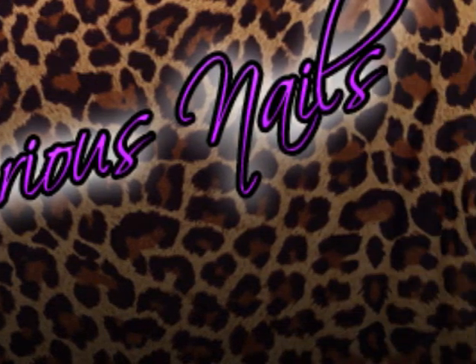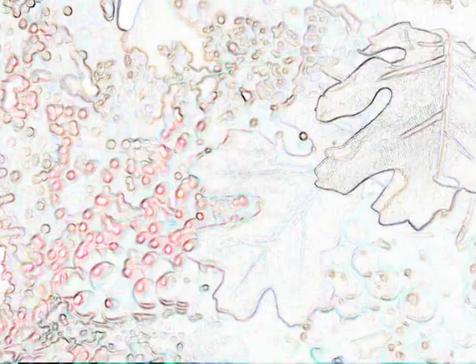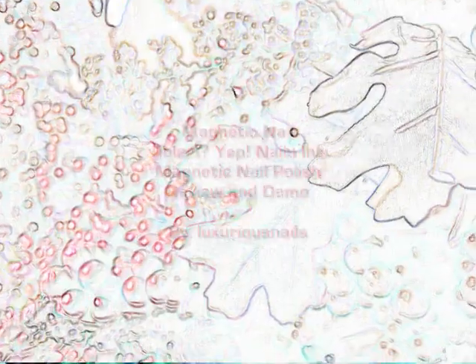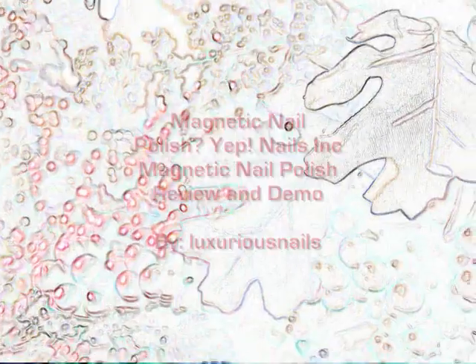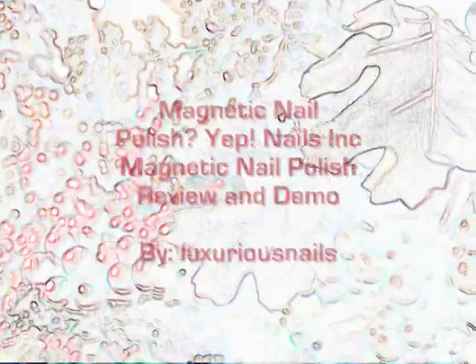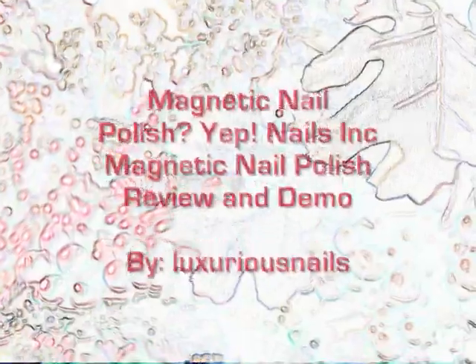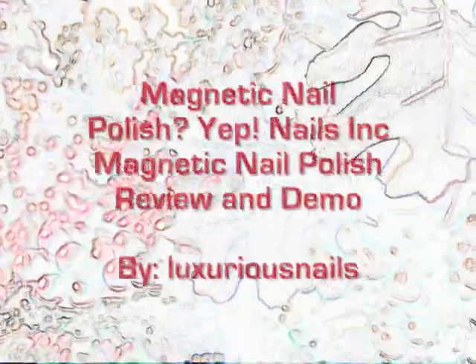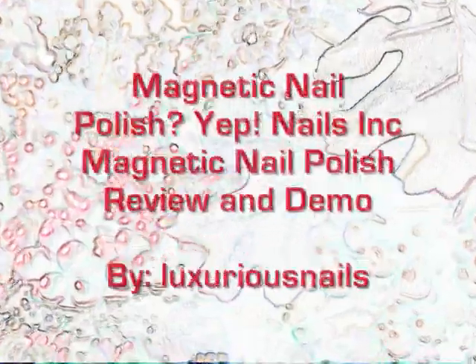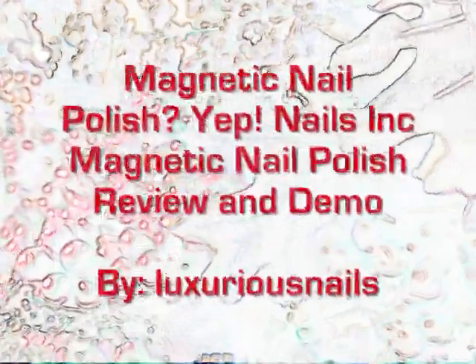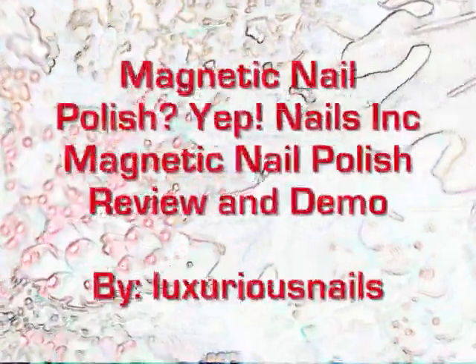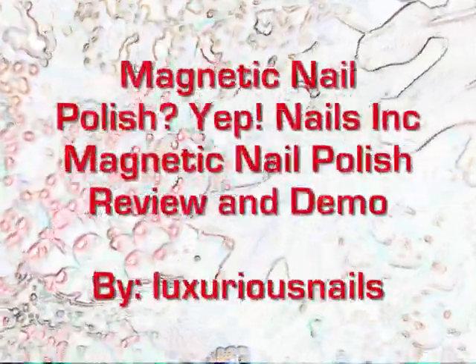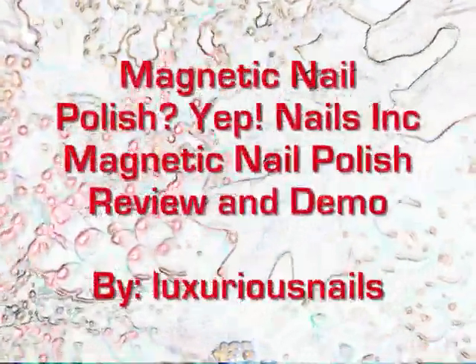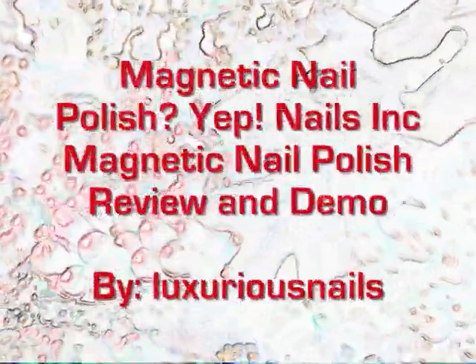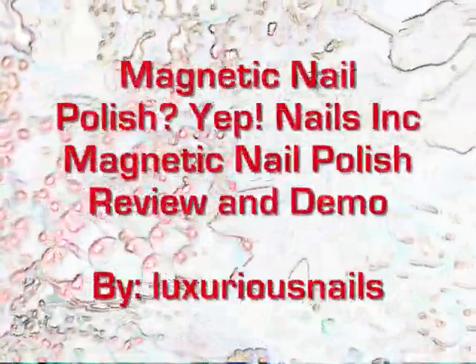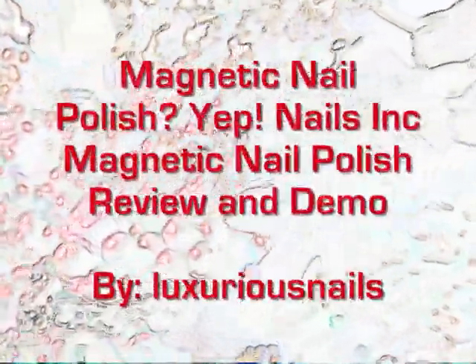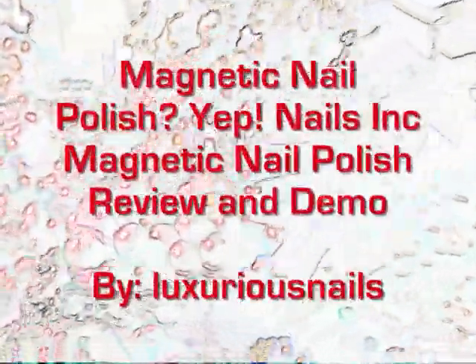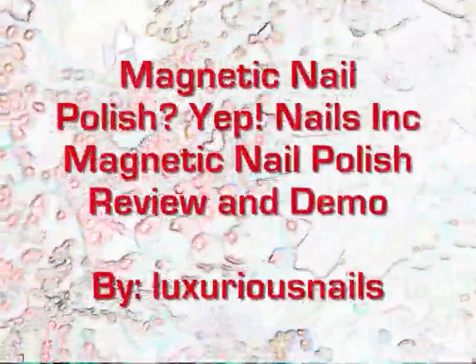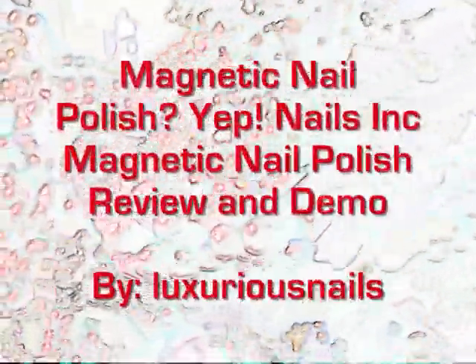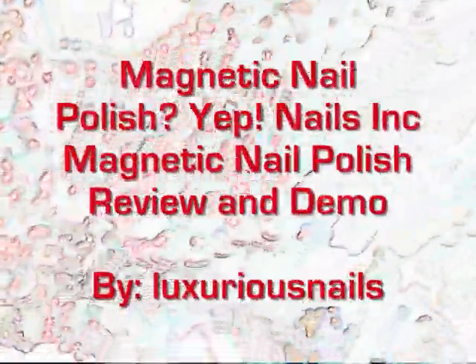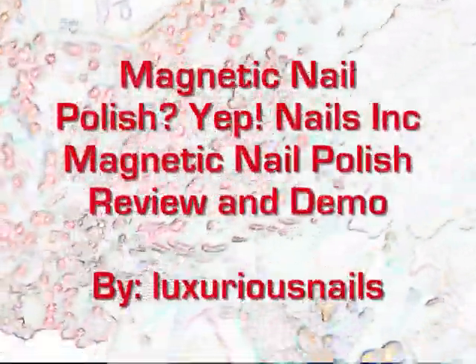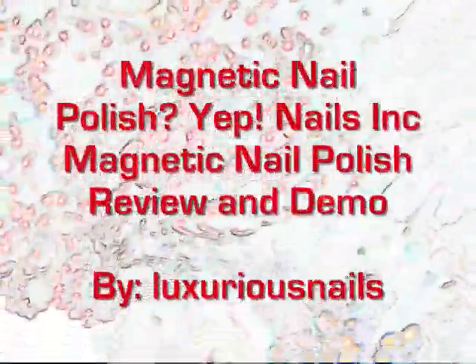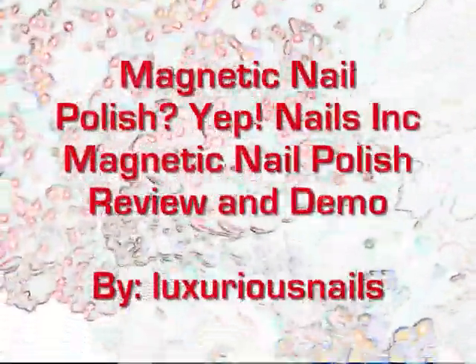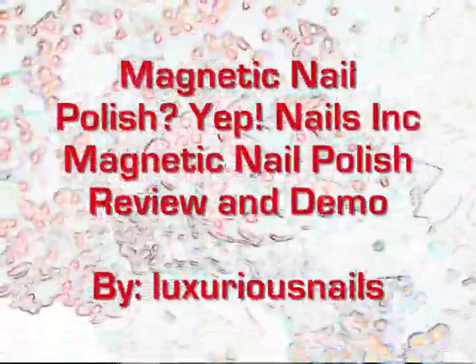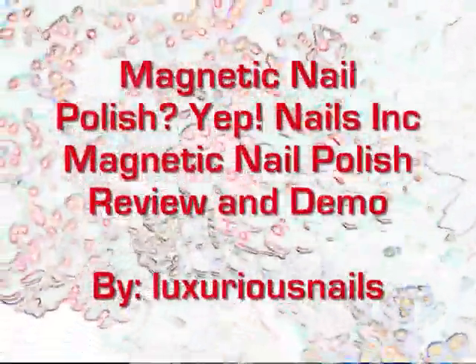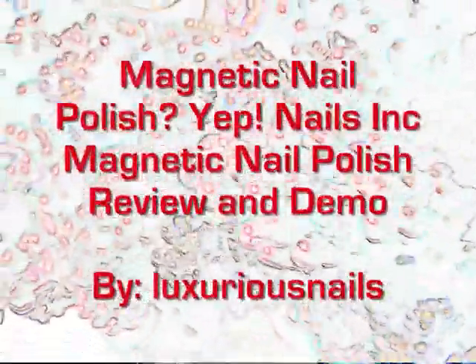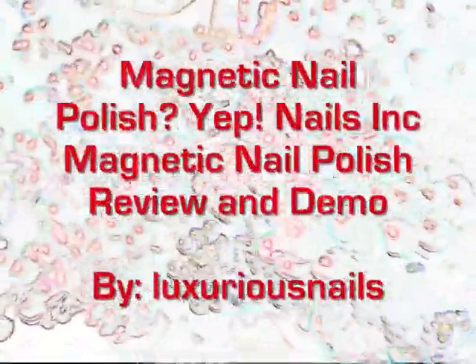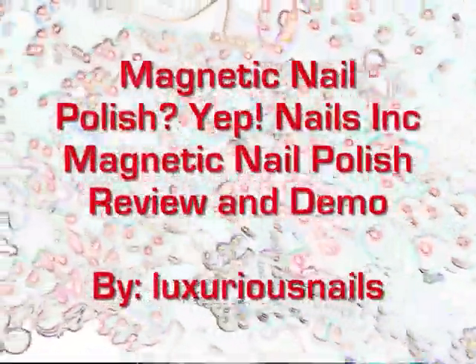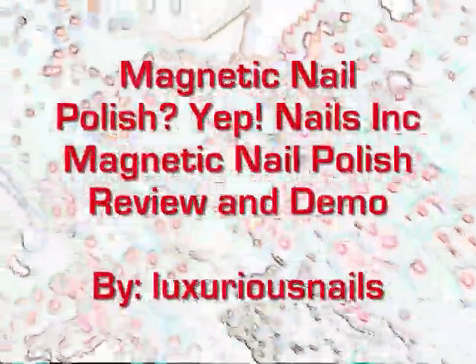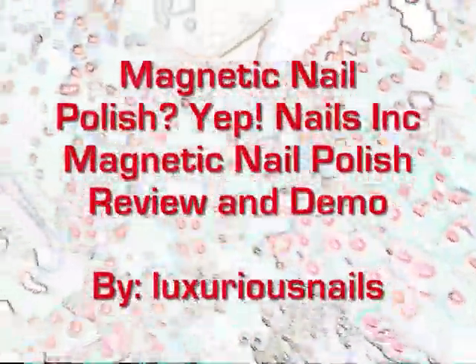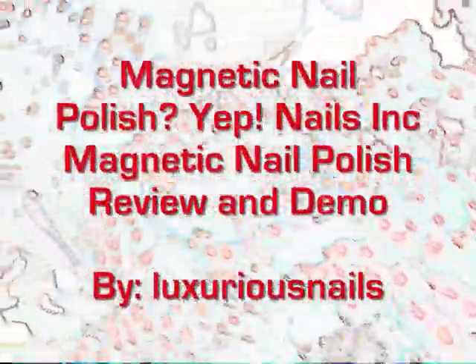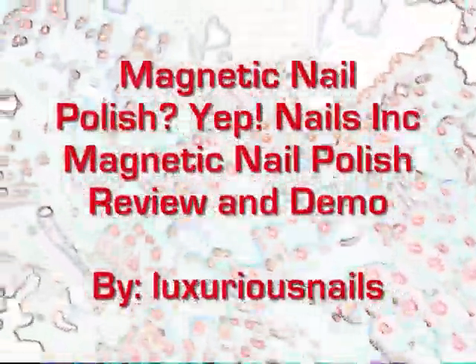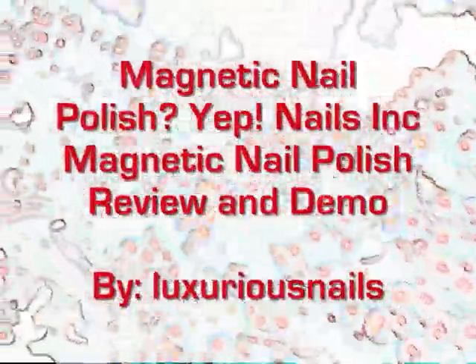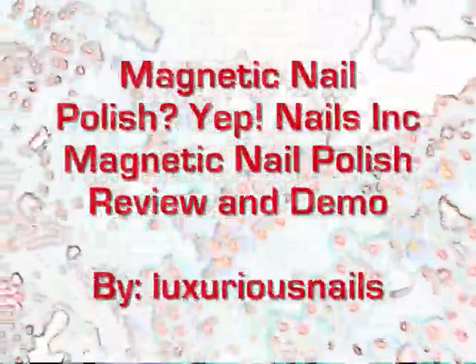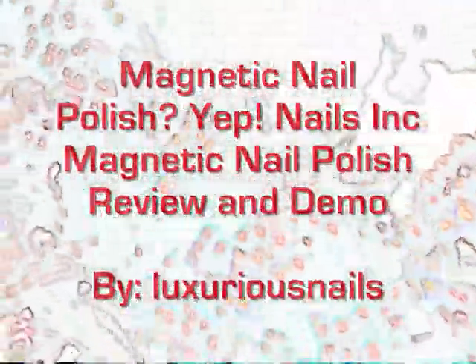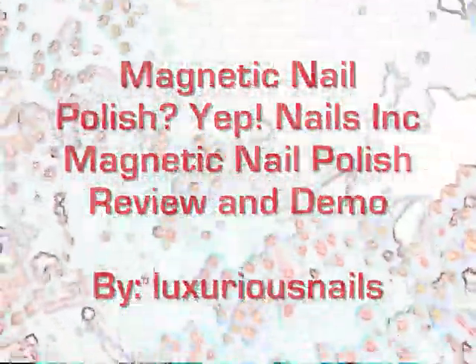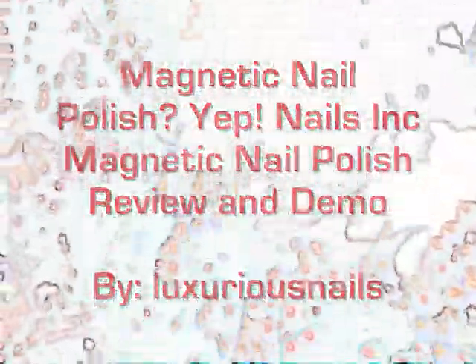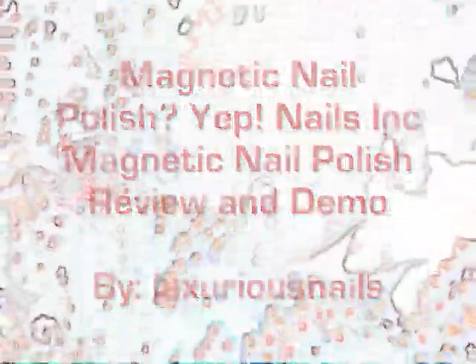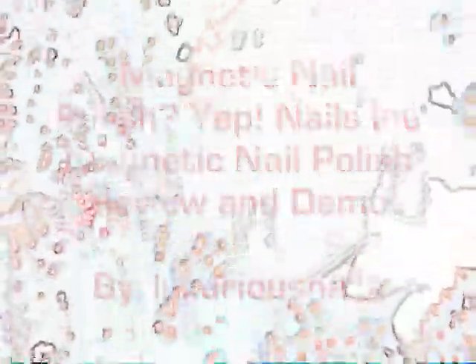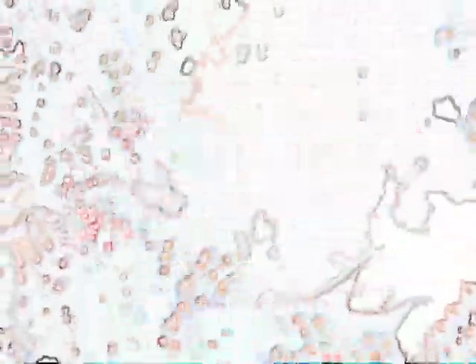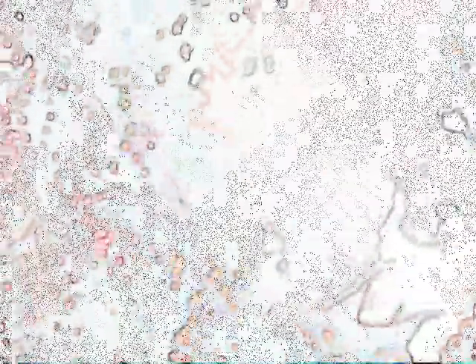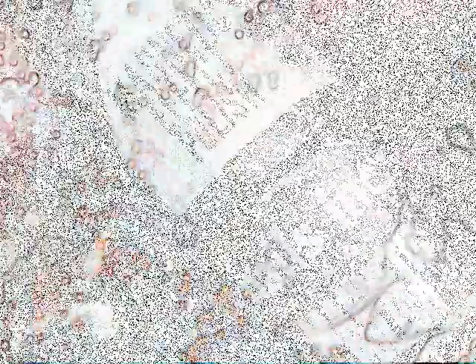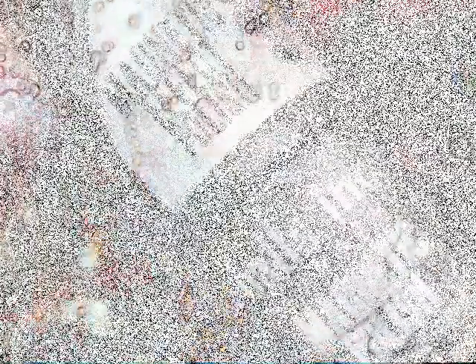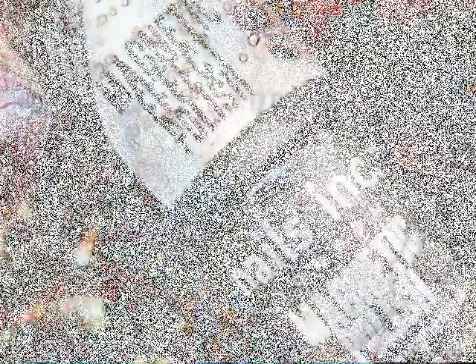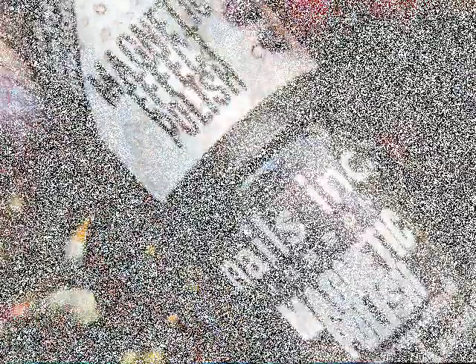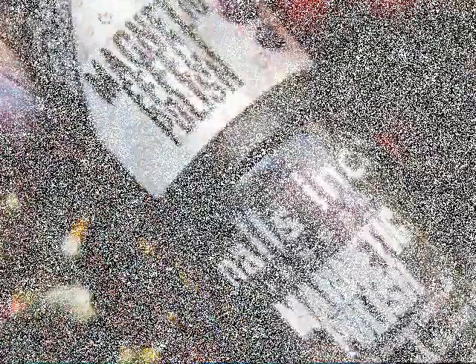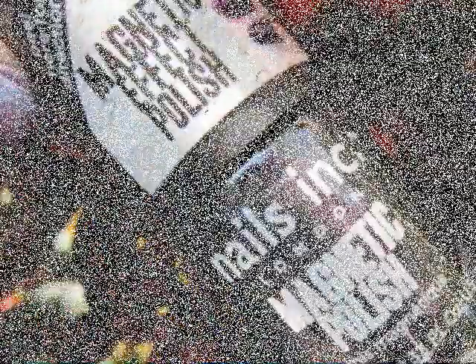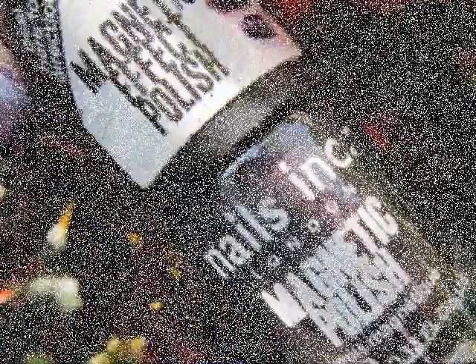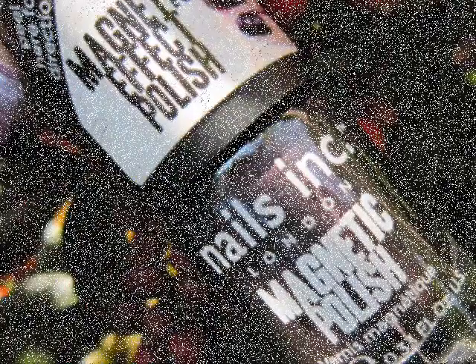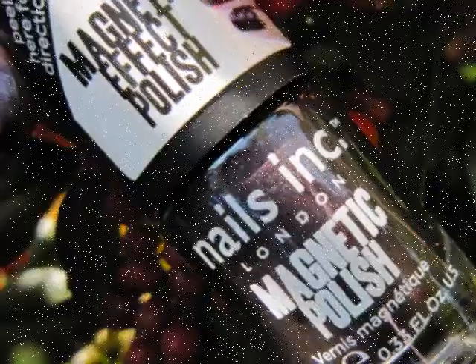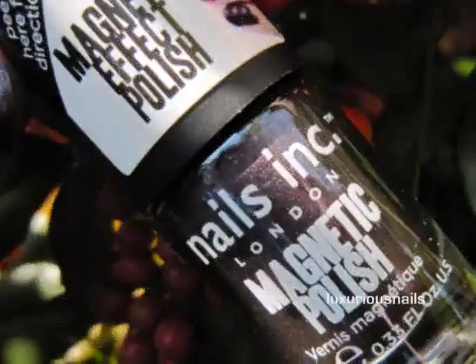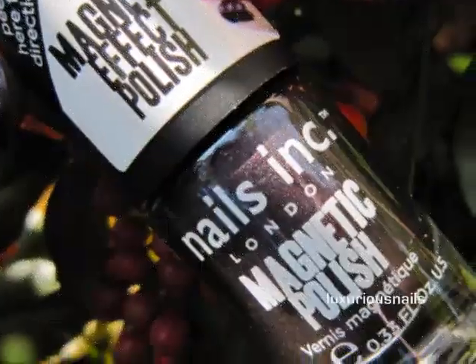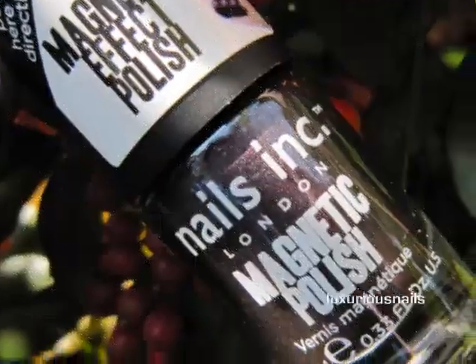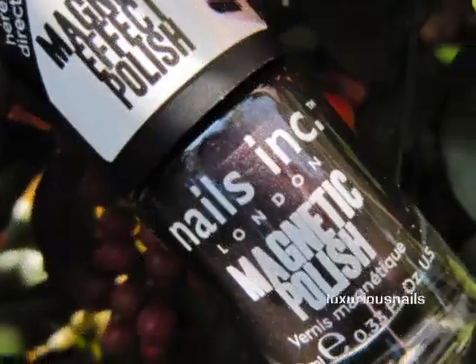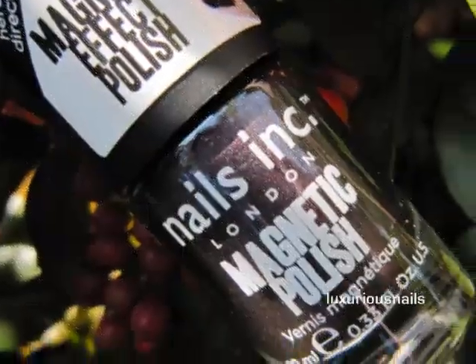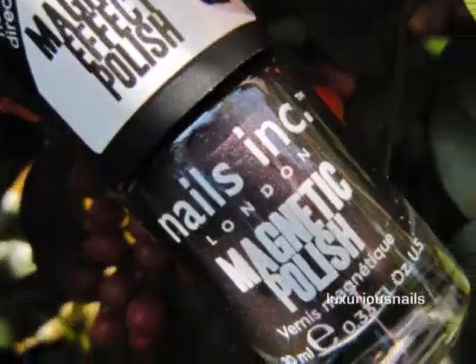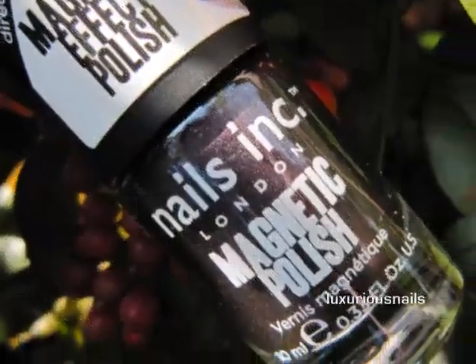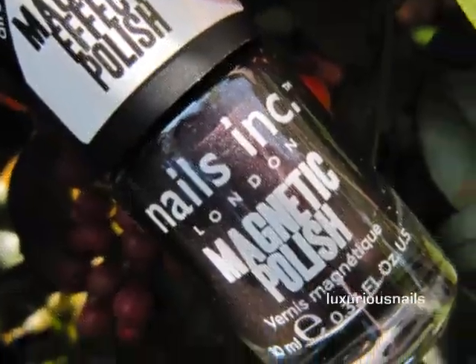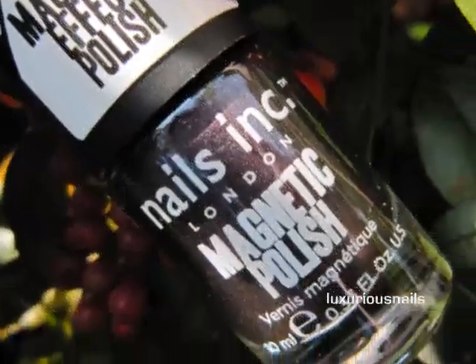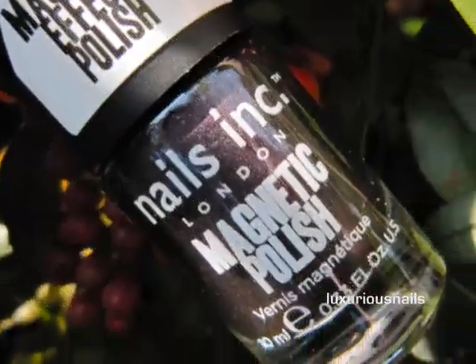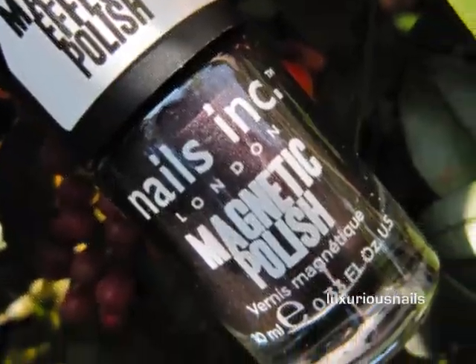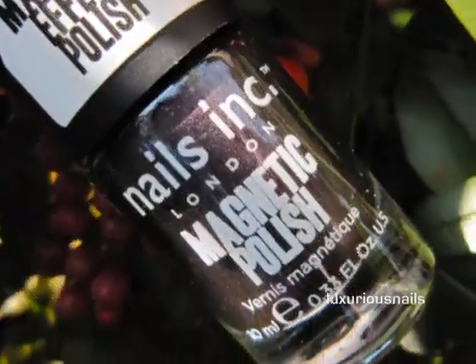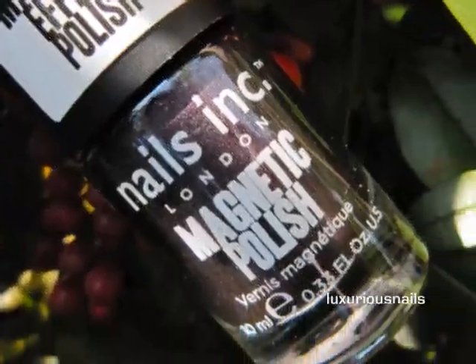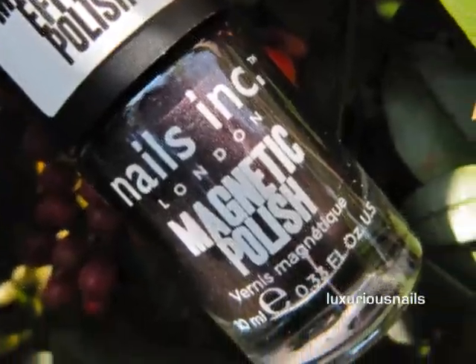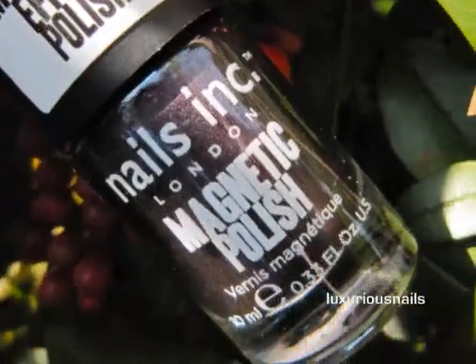Hey everyone! Today I wanted to share some pretty cool nail polish with you all. It's from Nails Inc and it's actually magnetic nail polish.